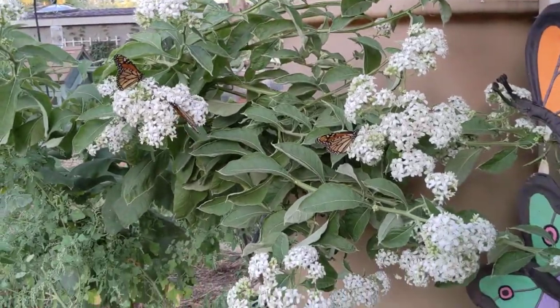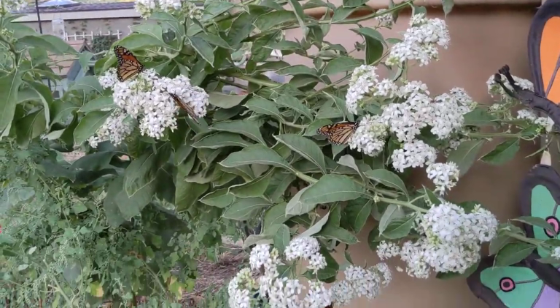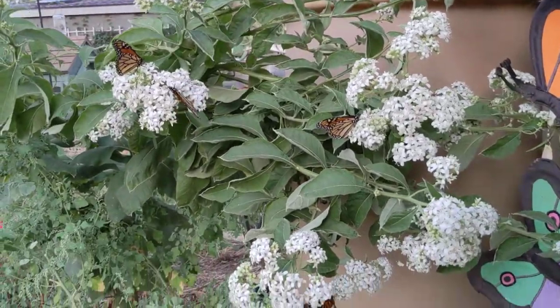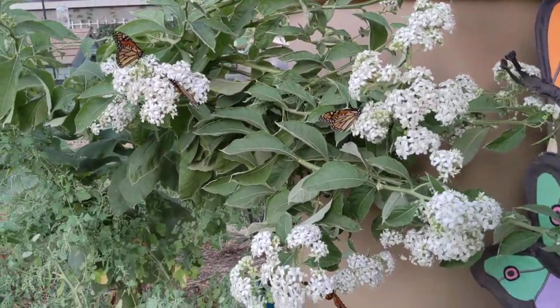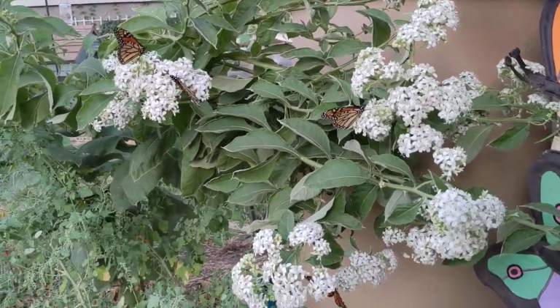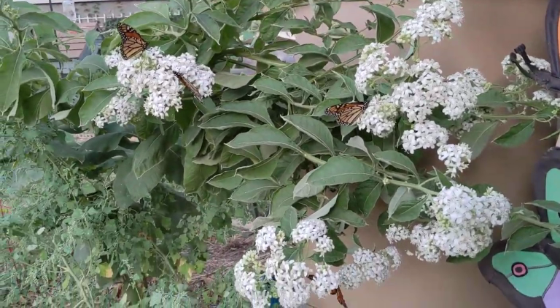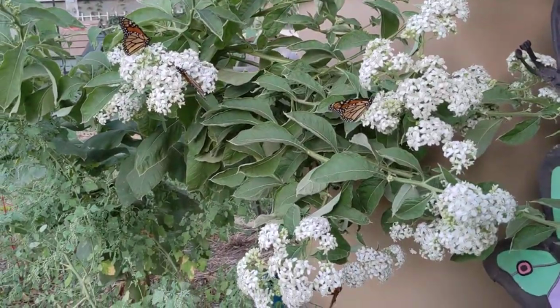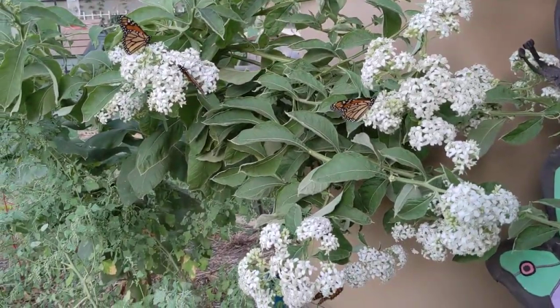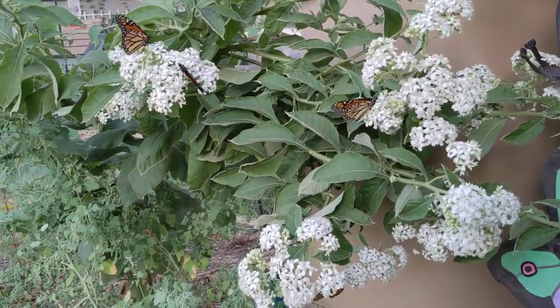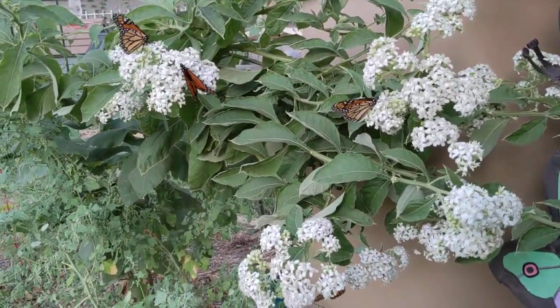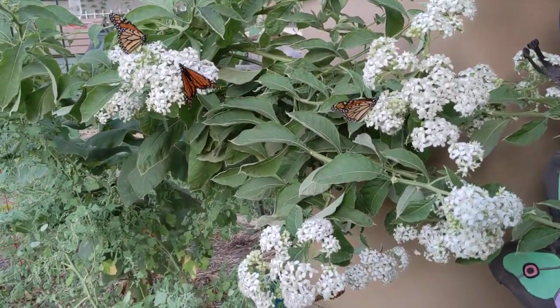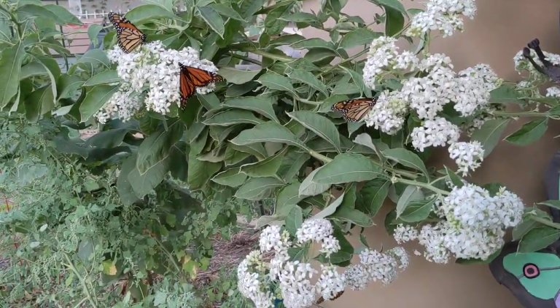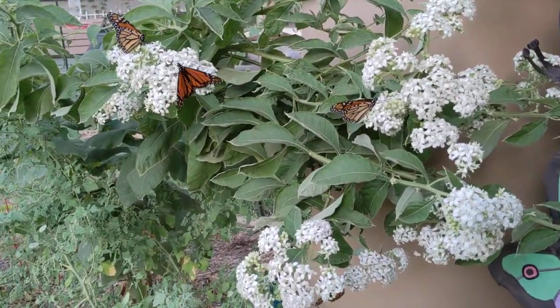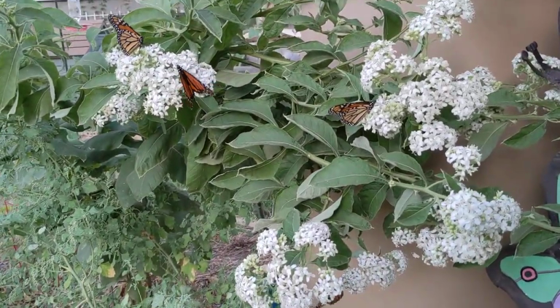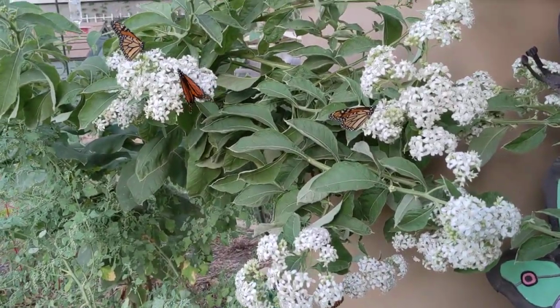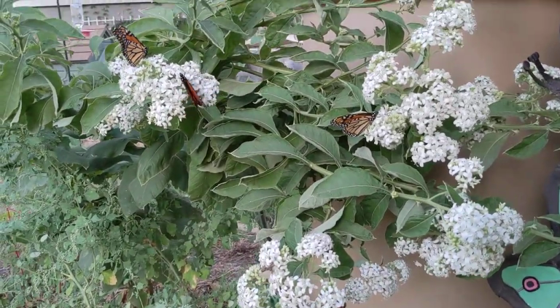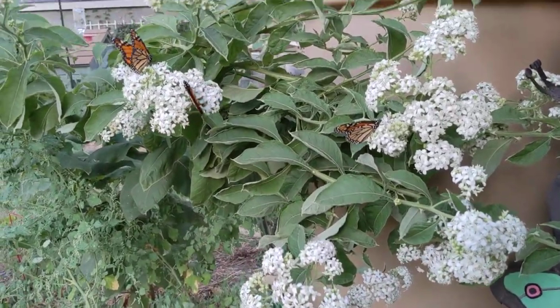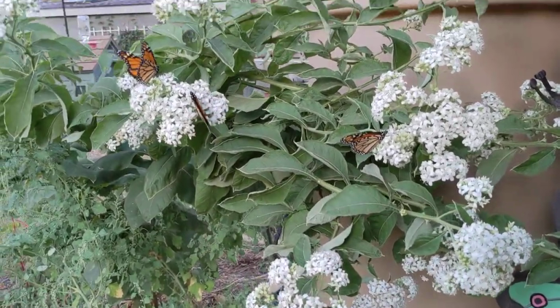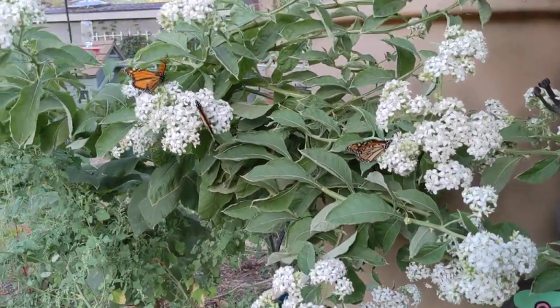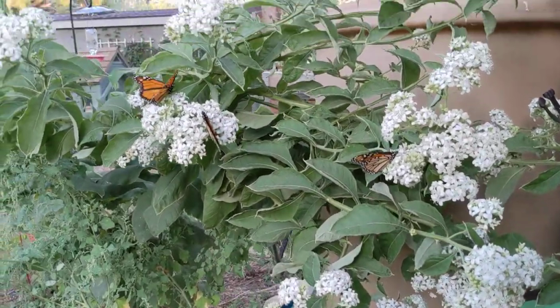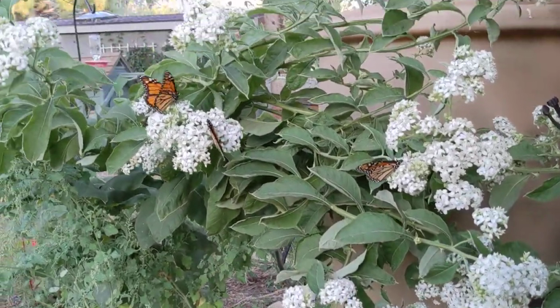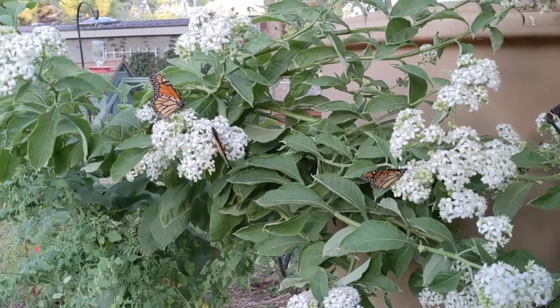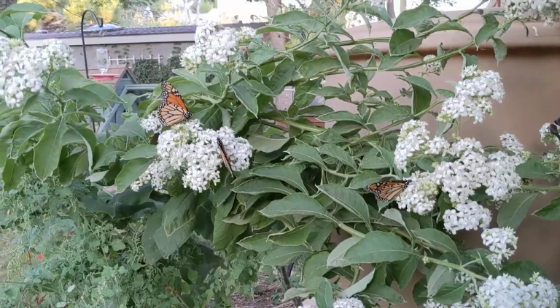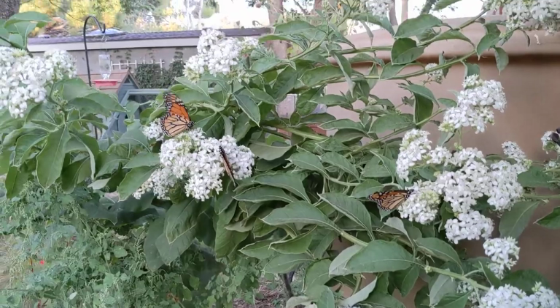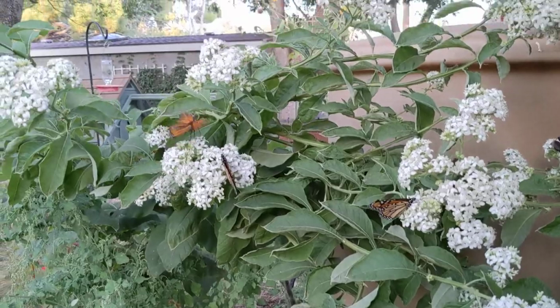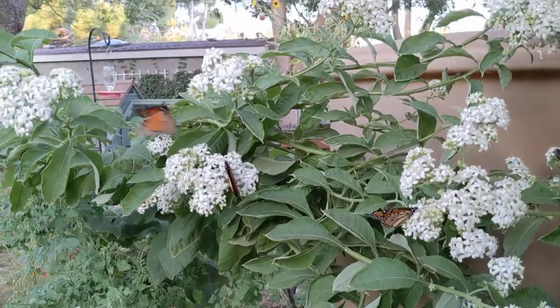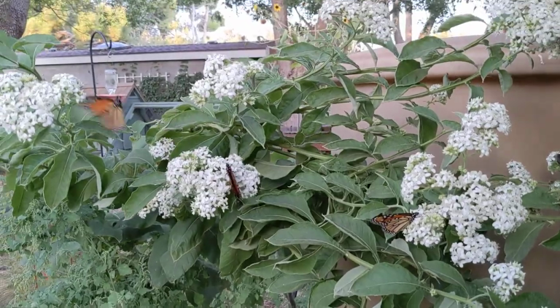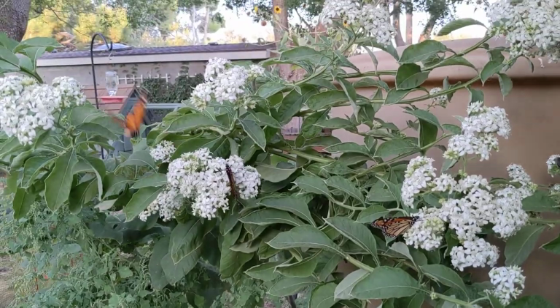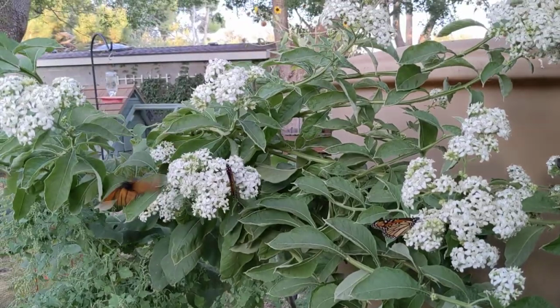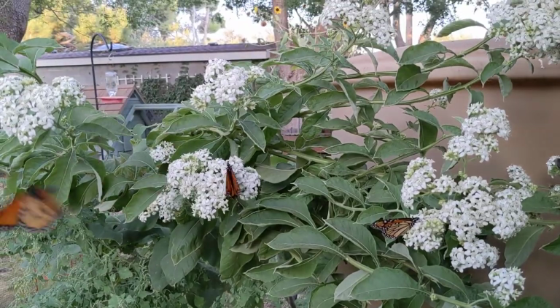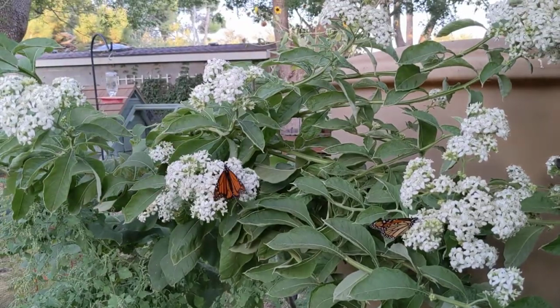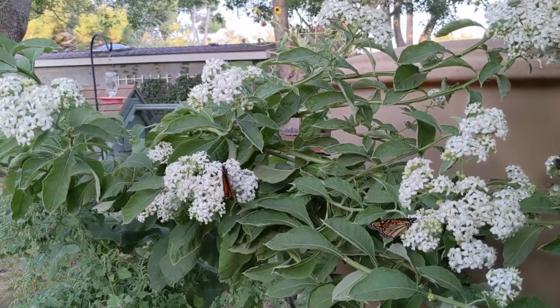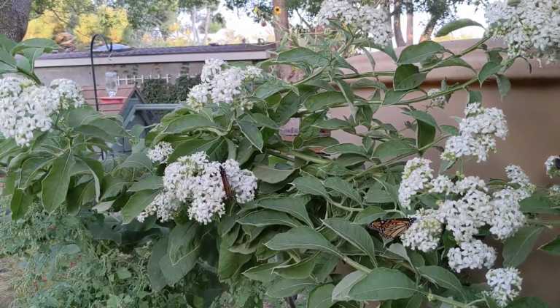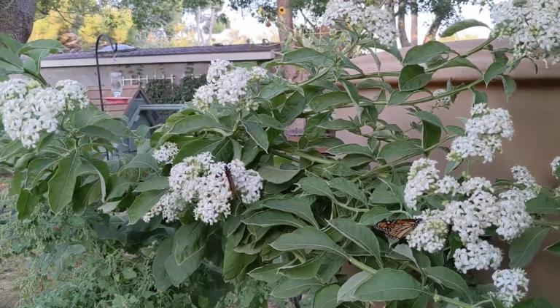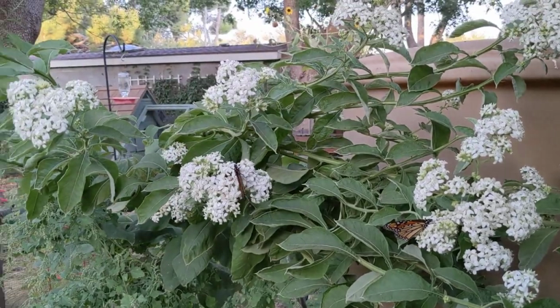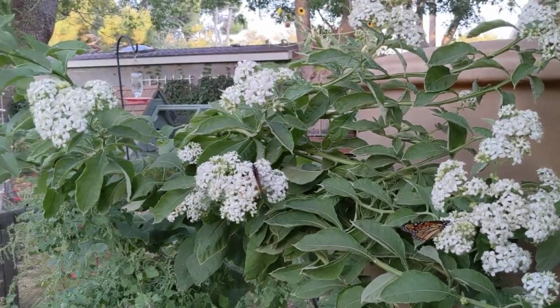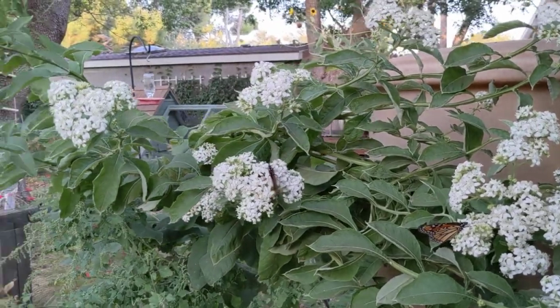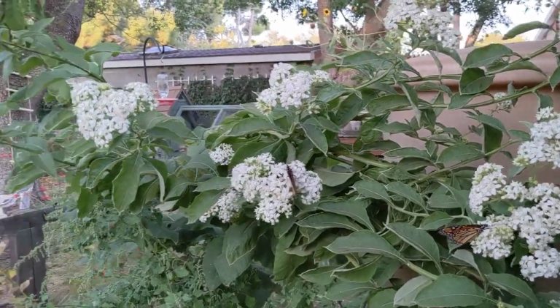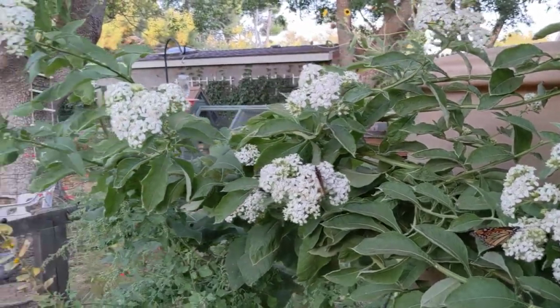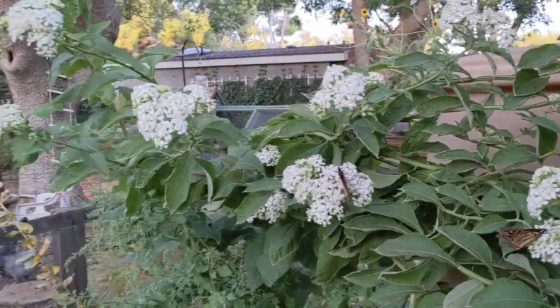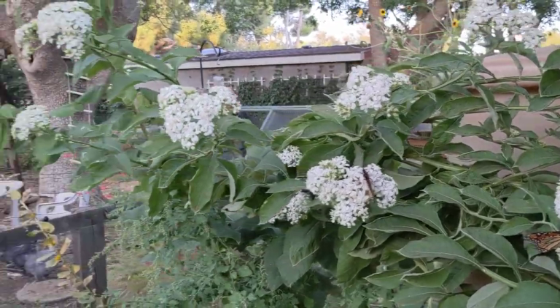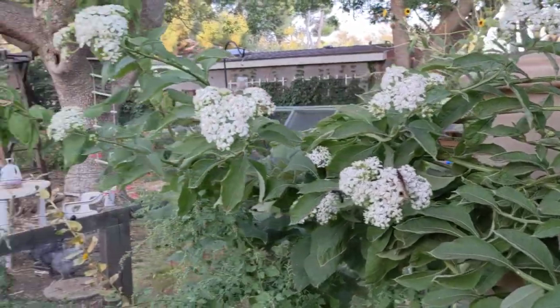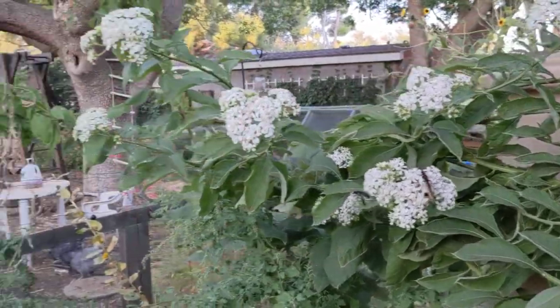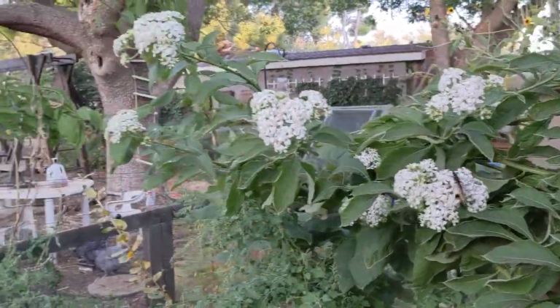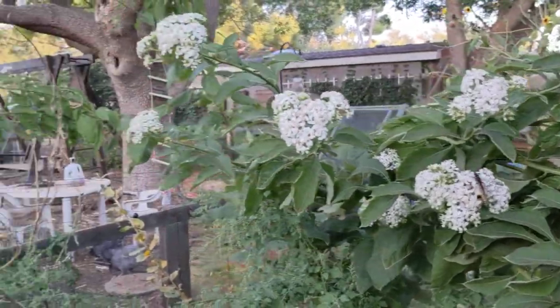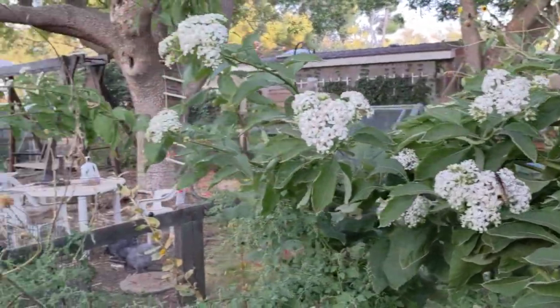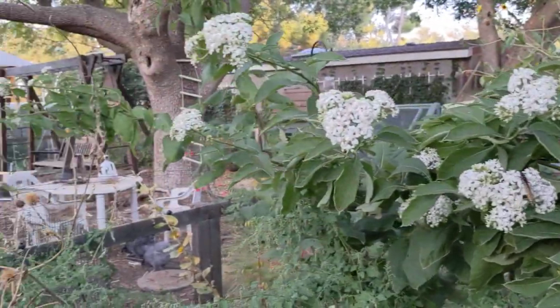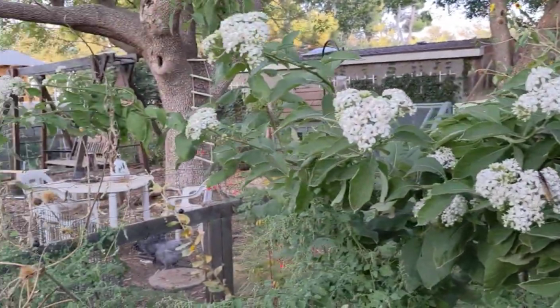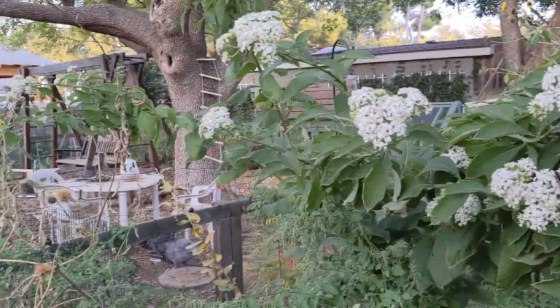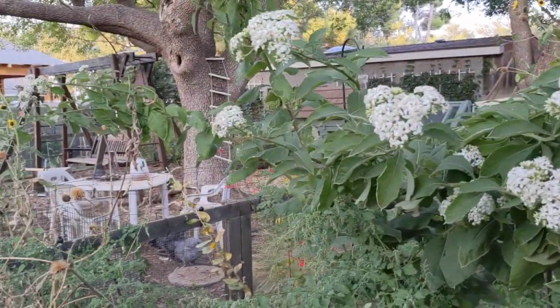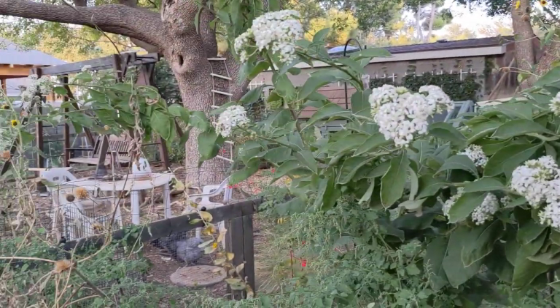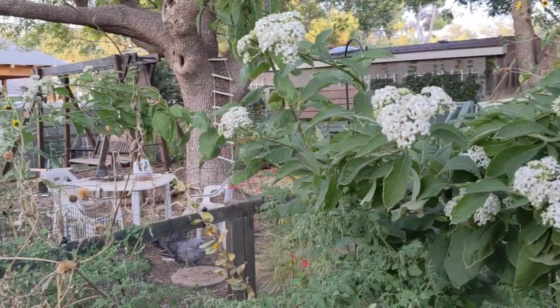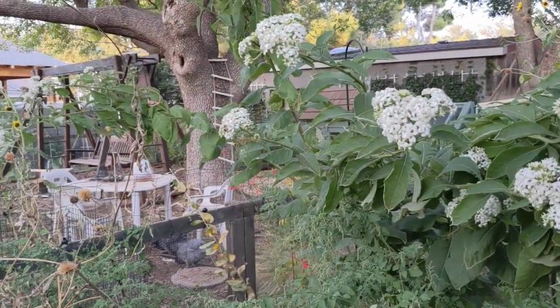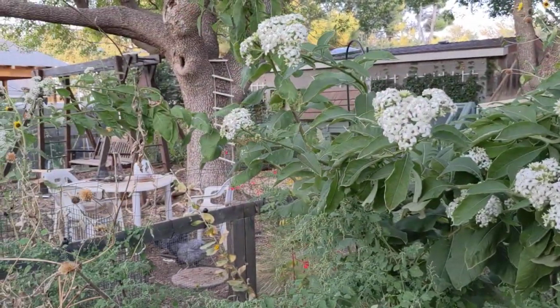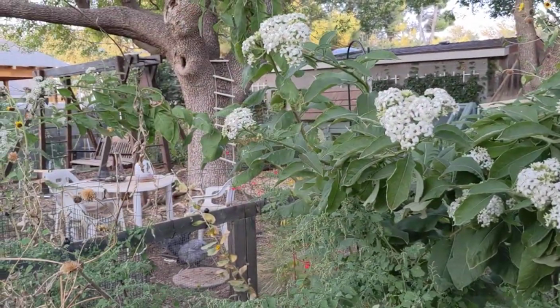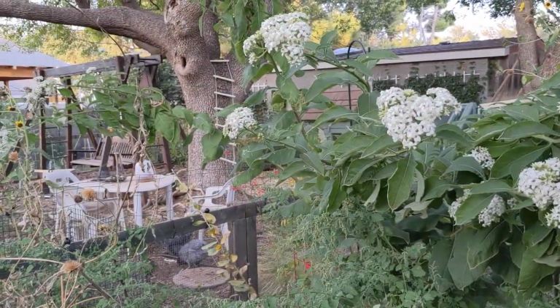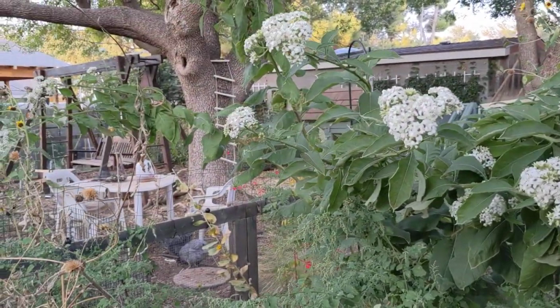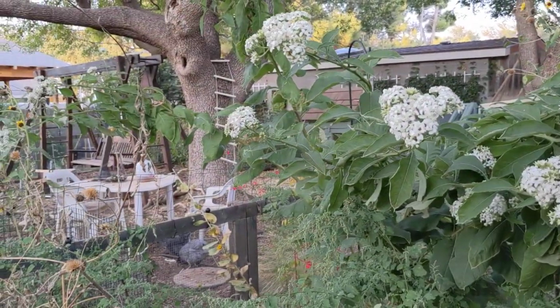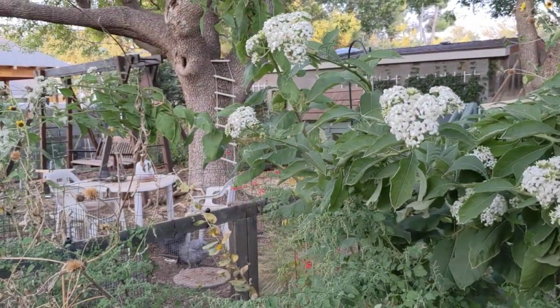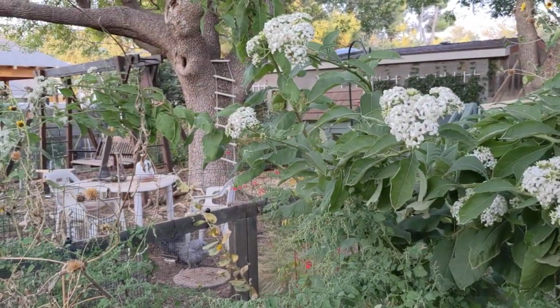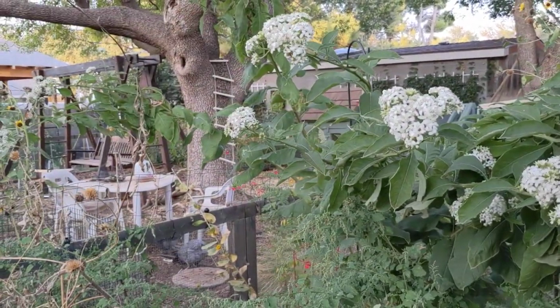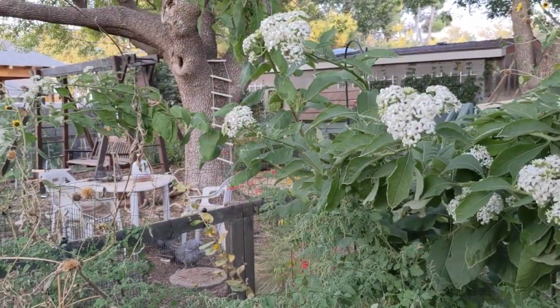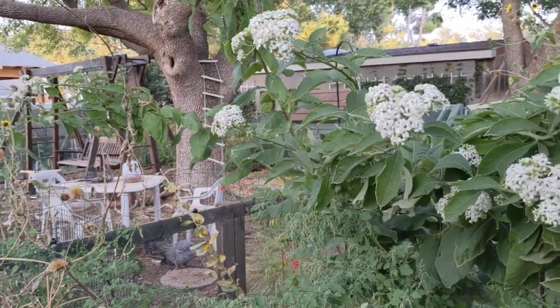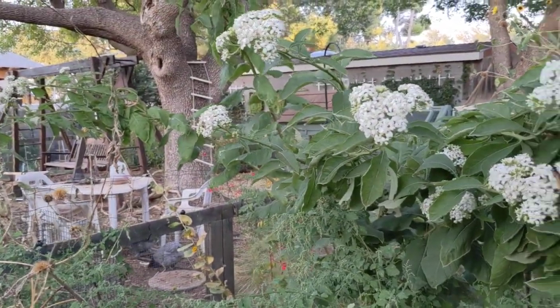And so right now, this is covered with migrating monarchs.